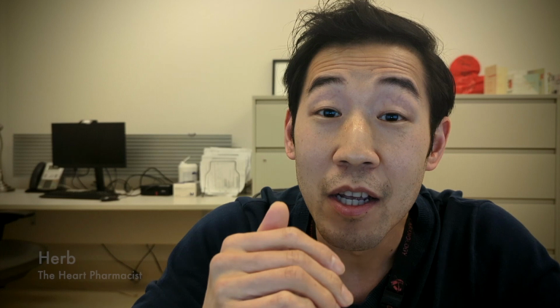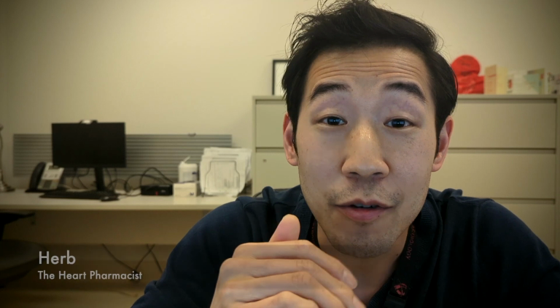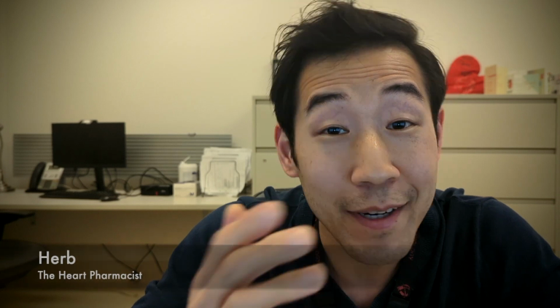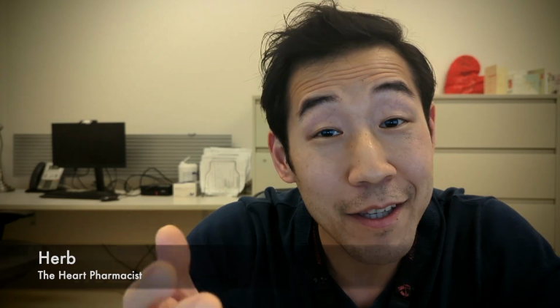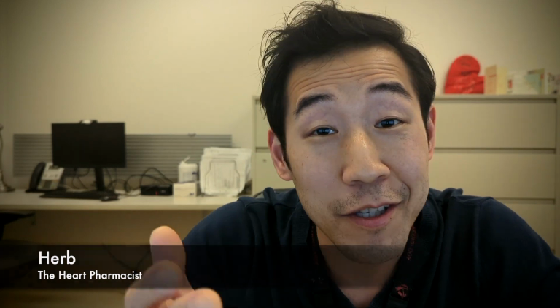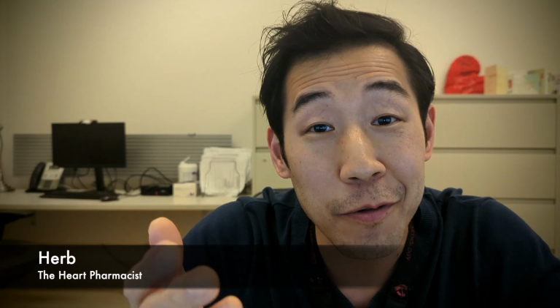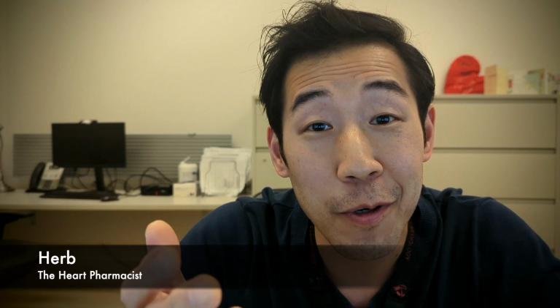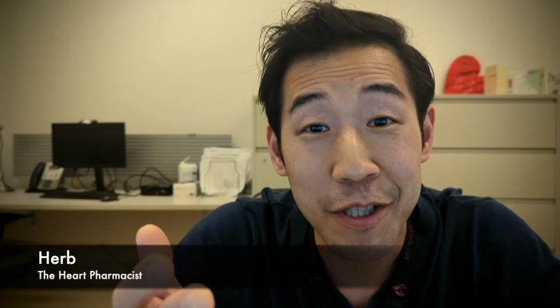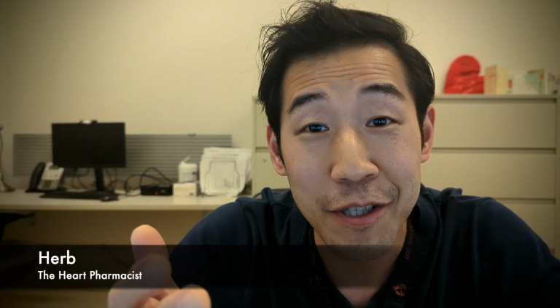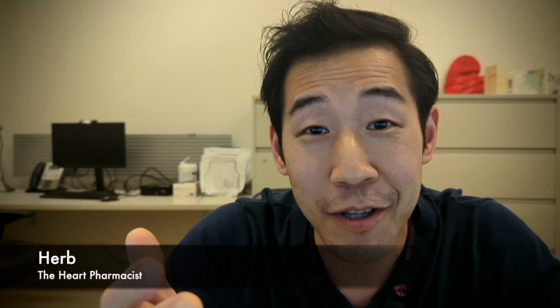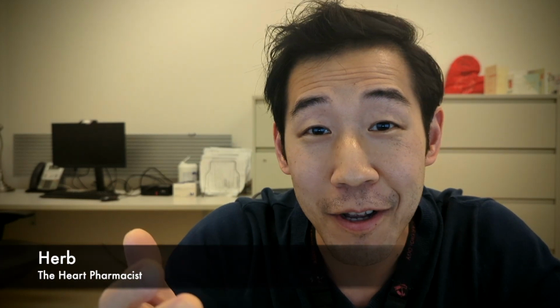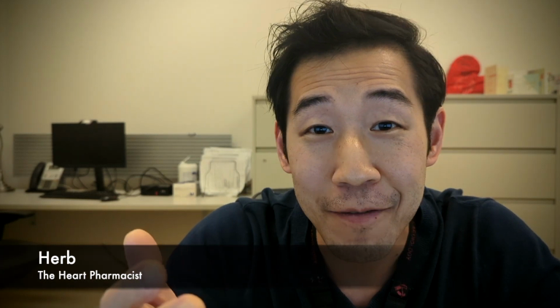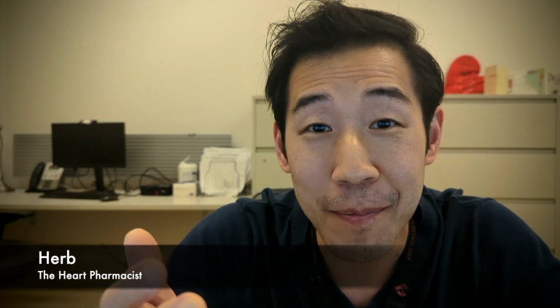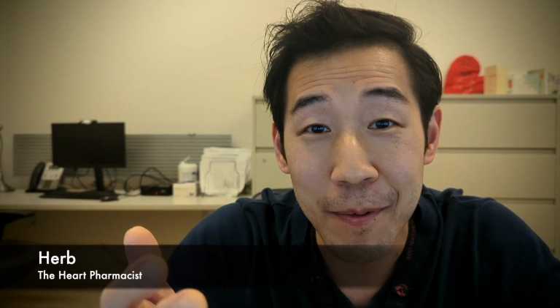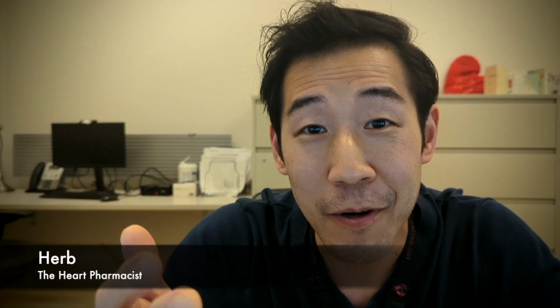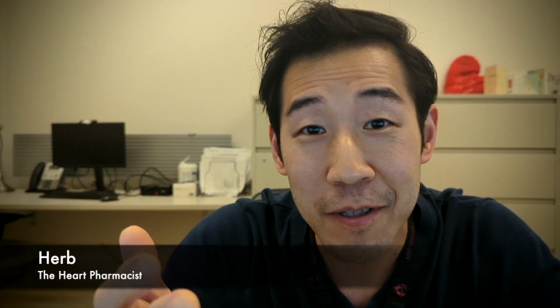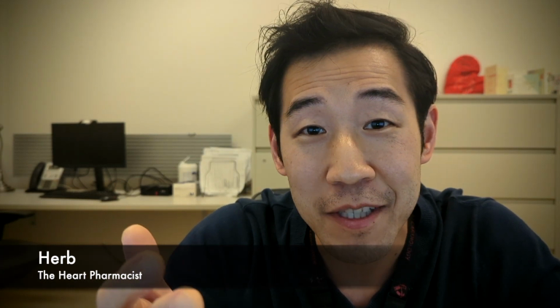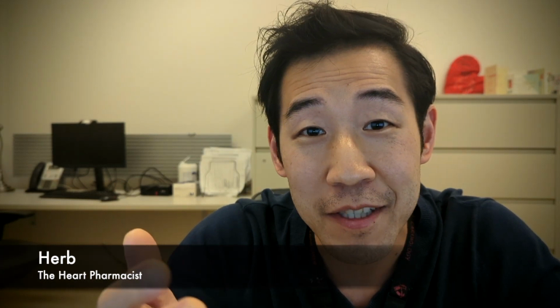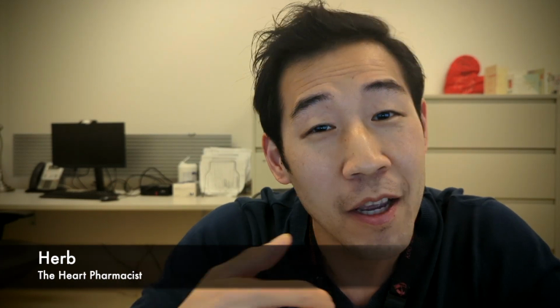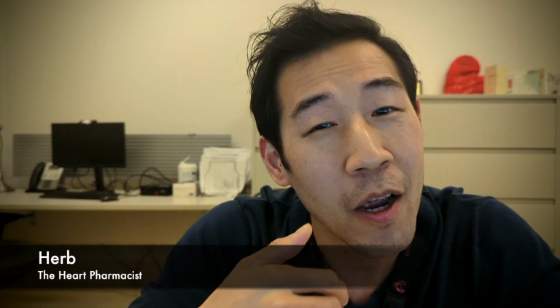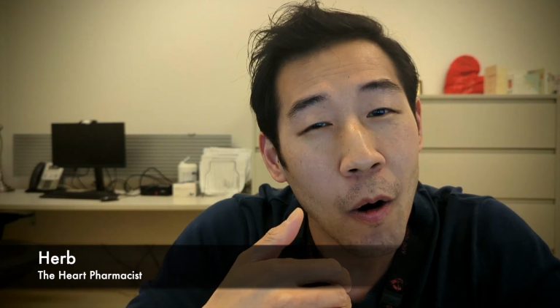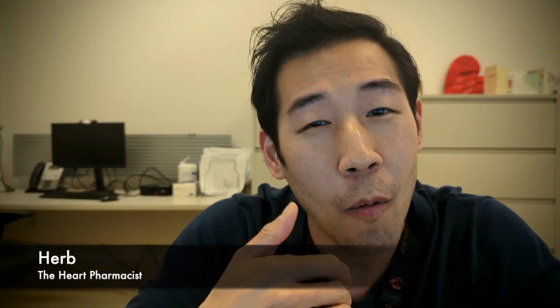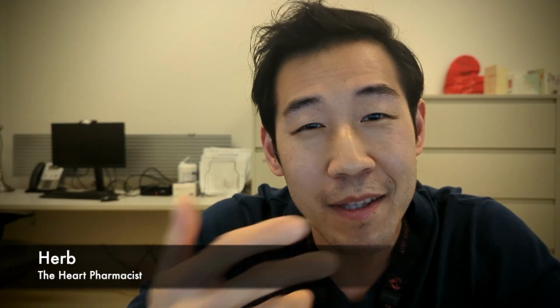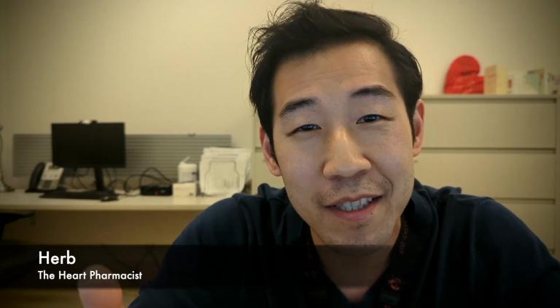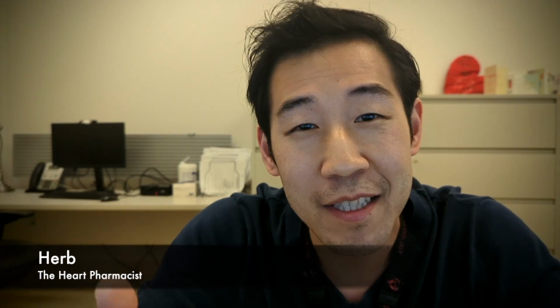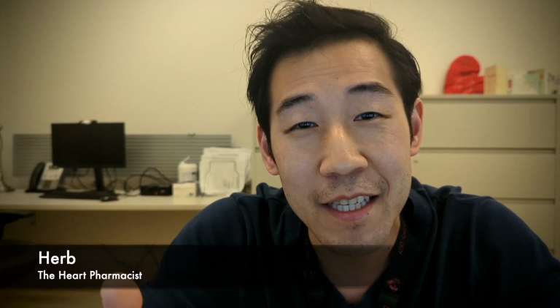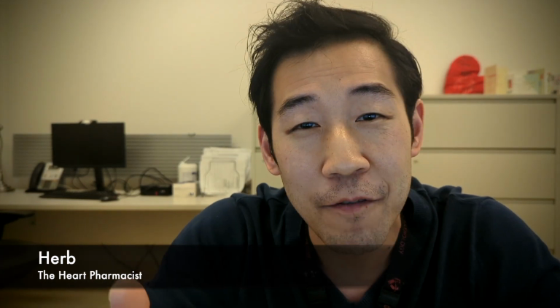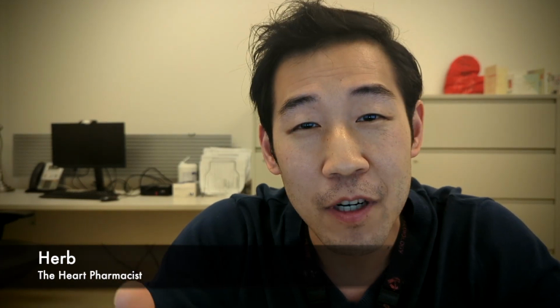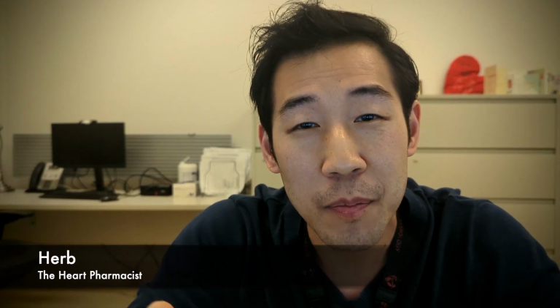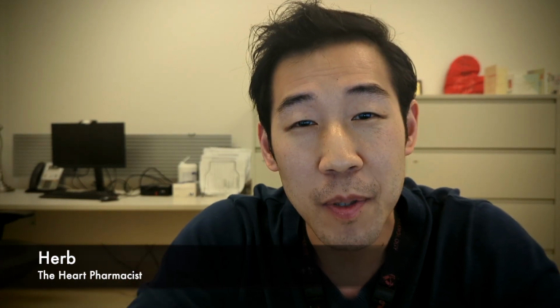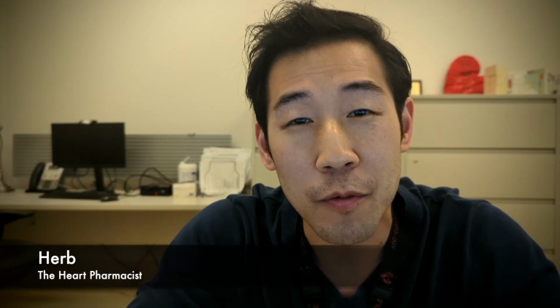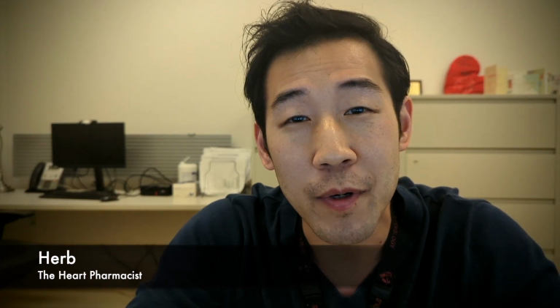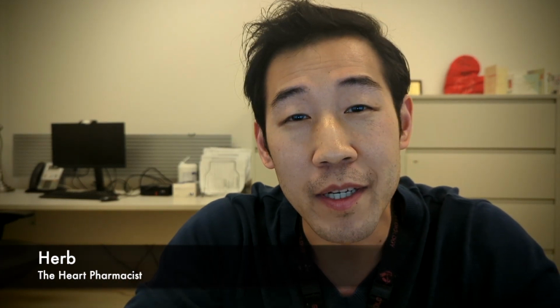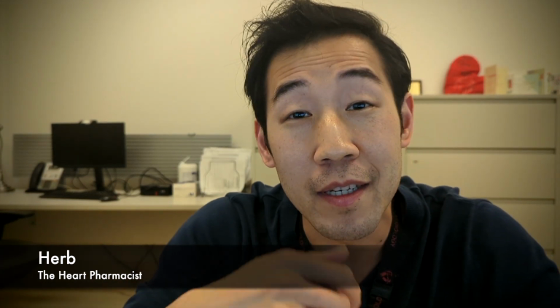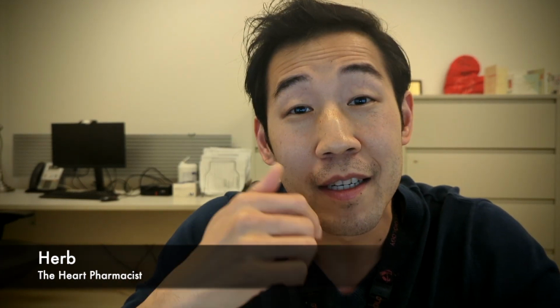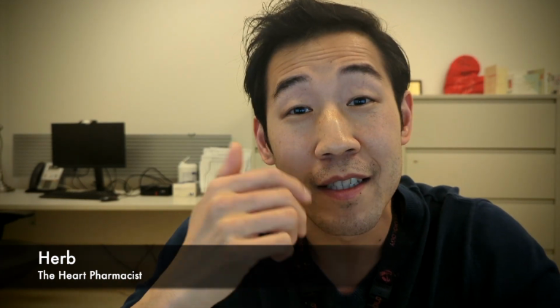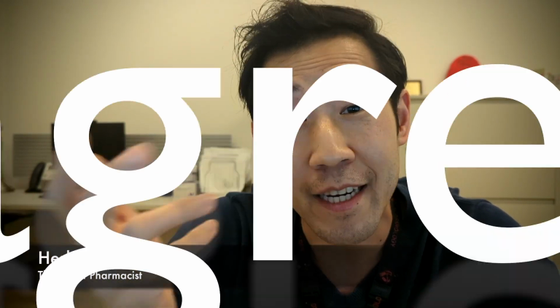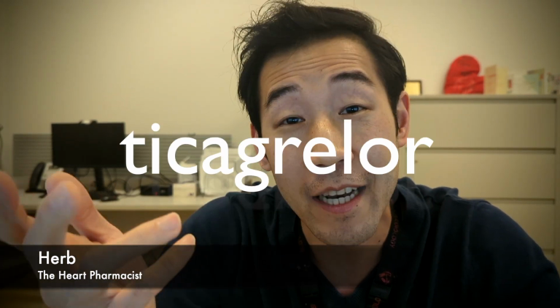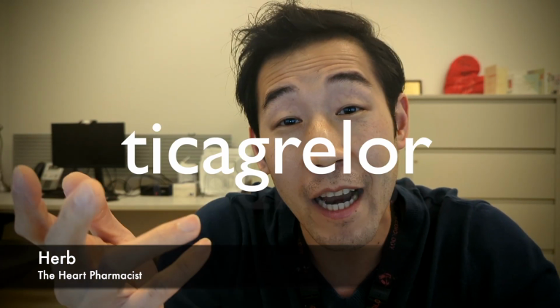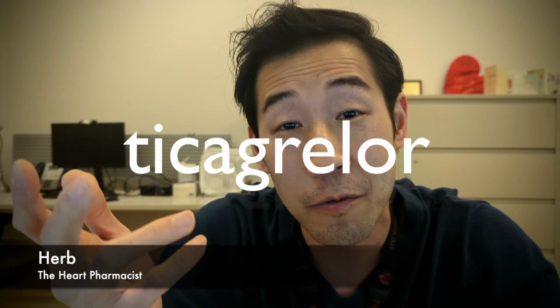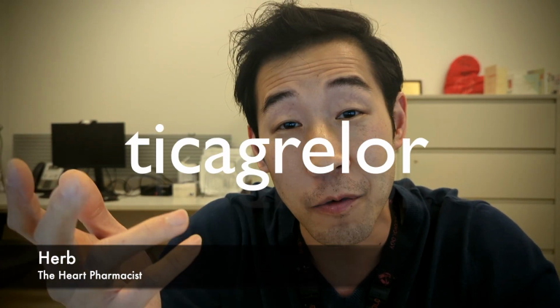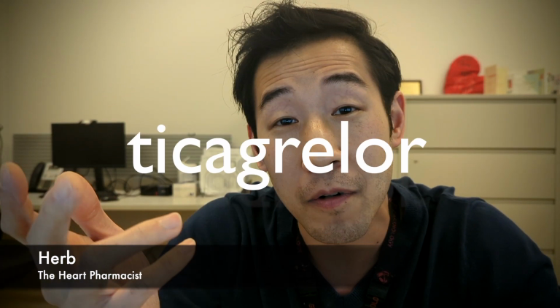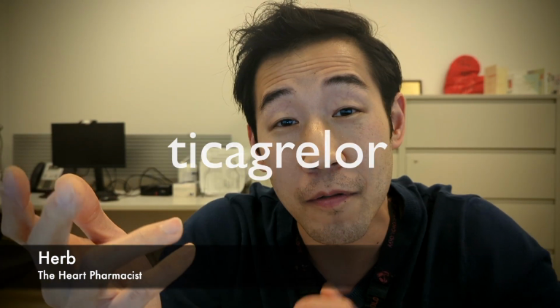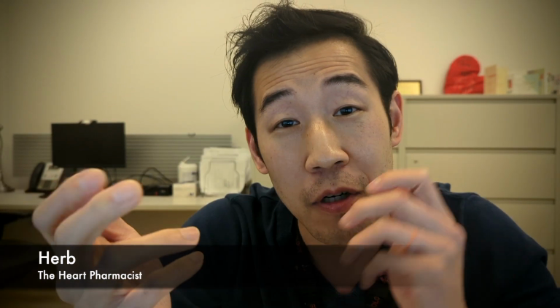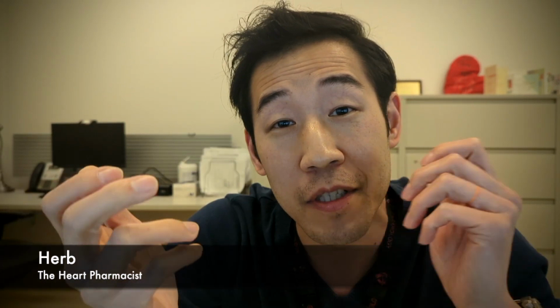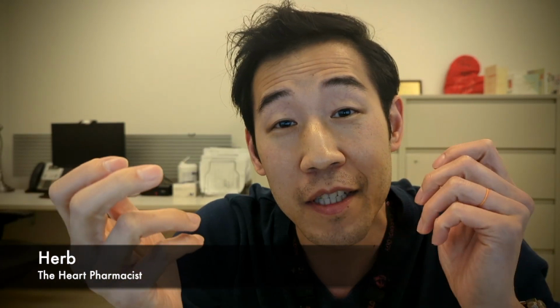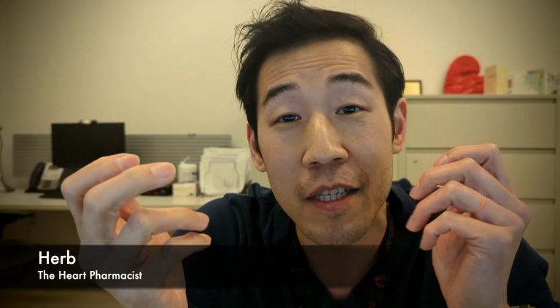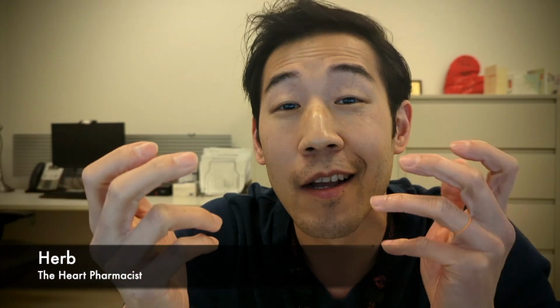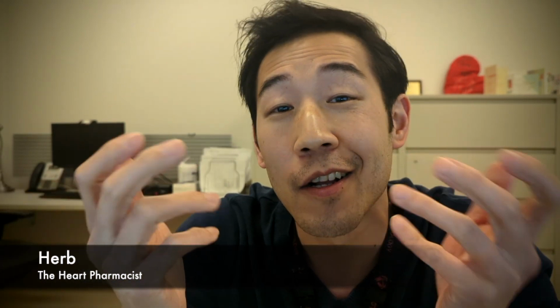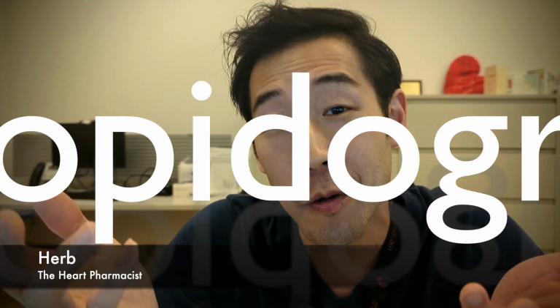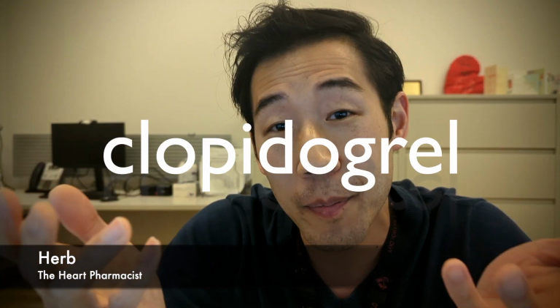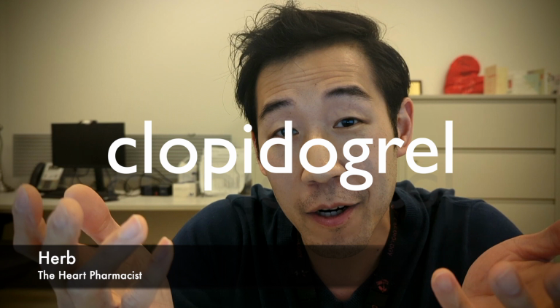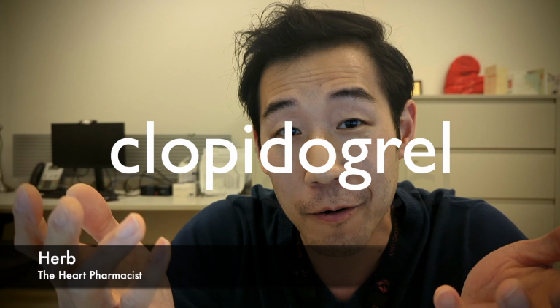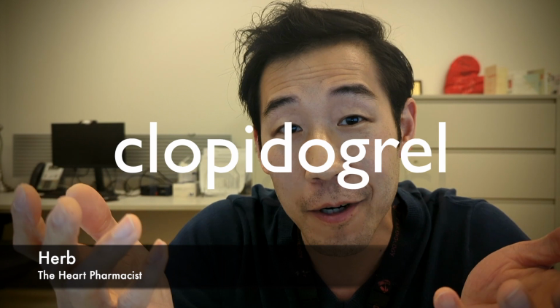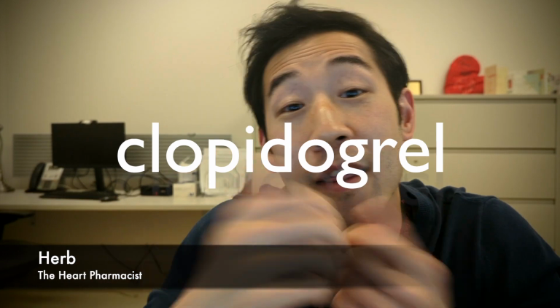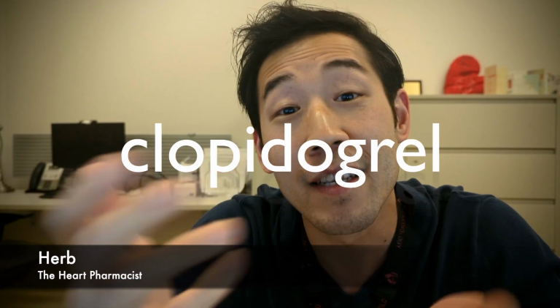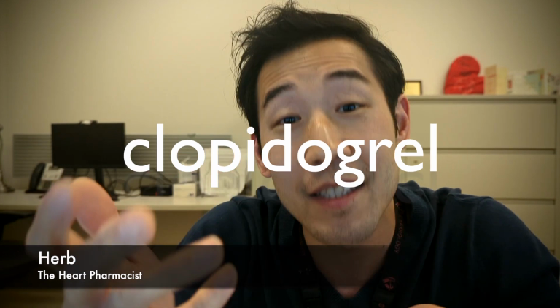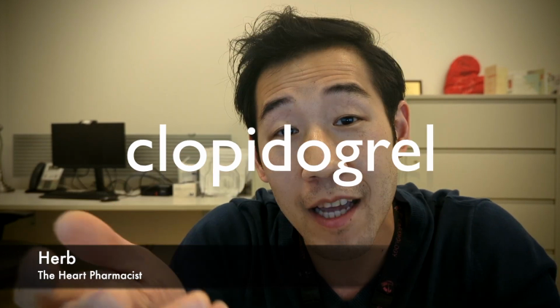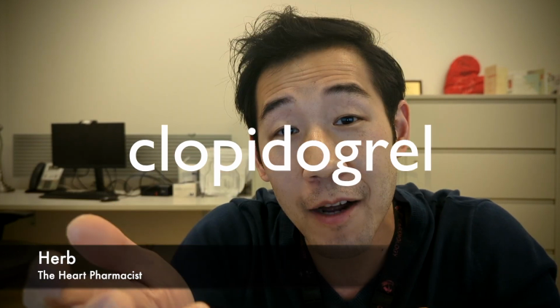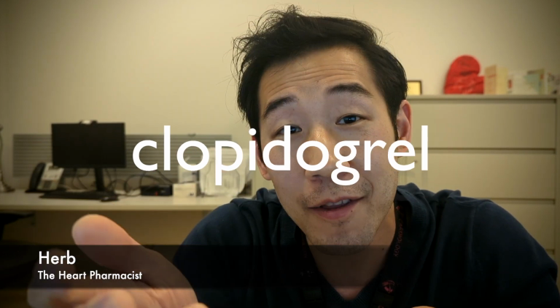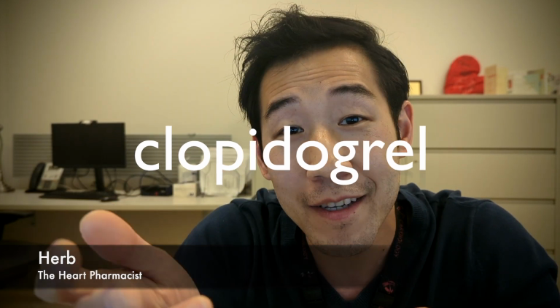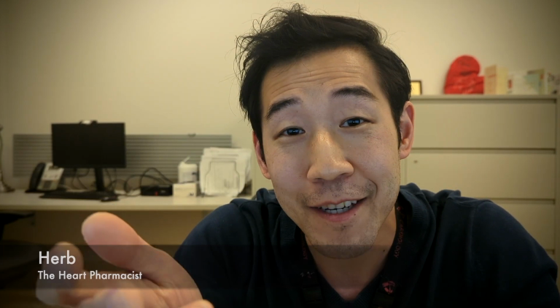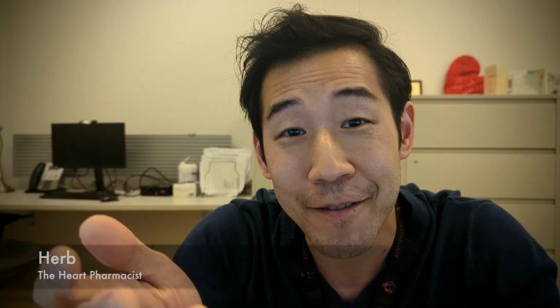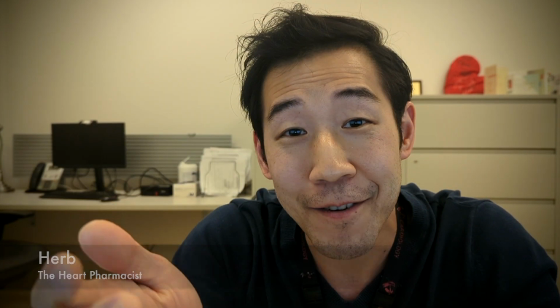I get this question a lot from nurses: what's the difference between ticagrelor versus clopidogrel? This is how they differ.